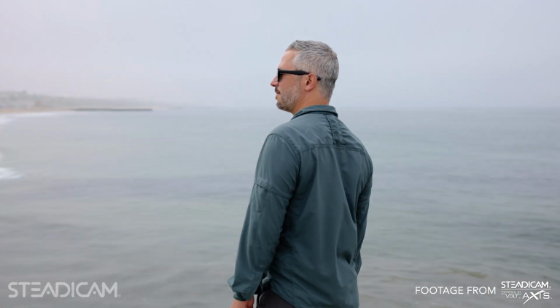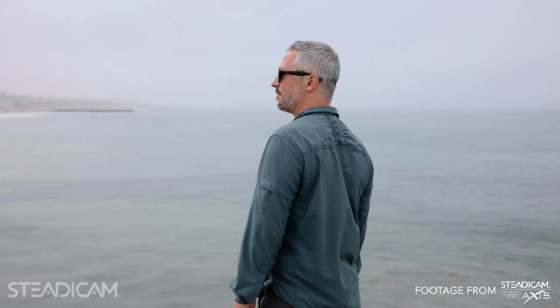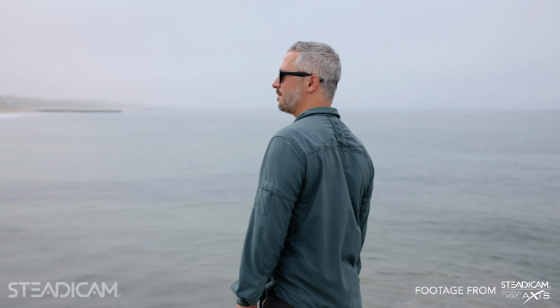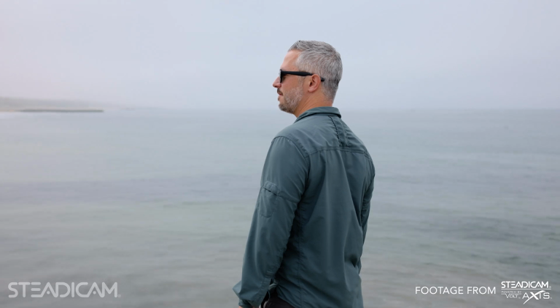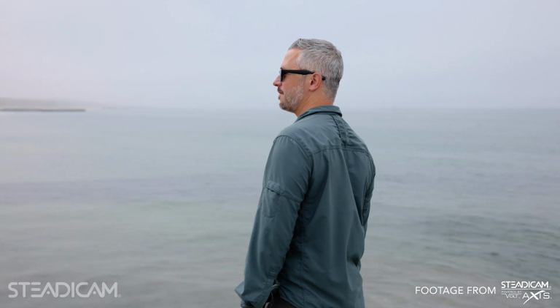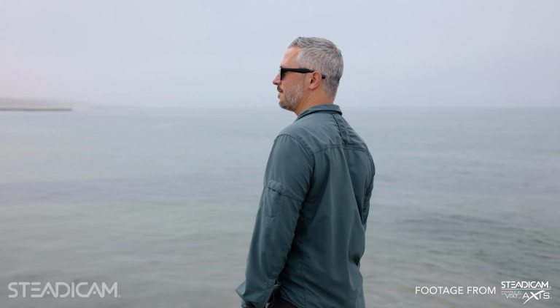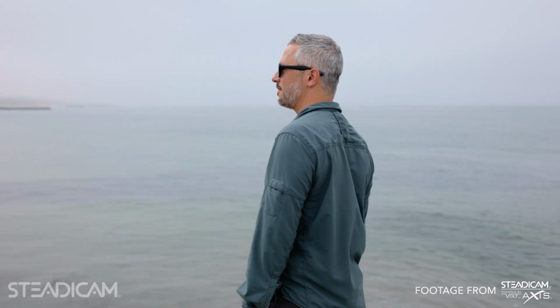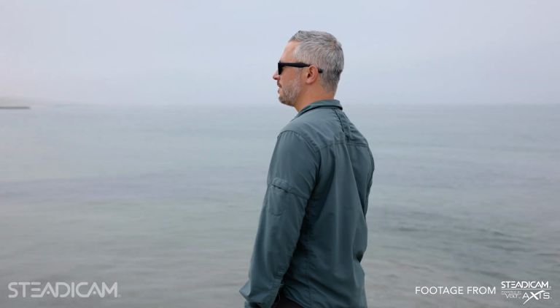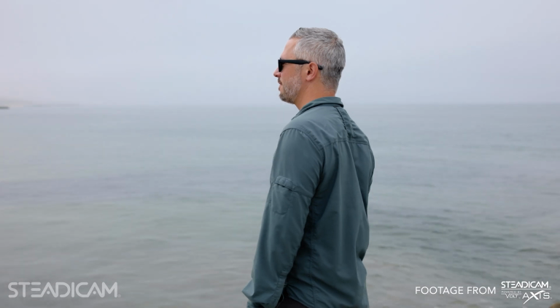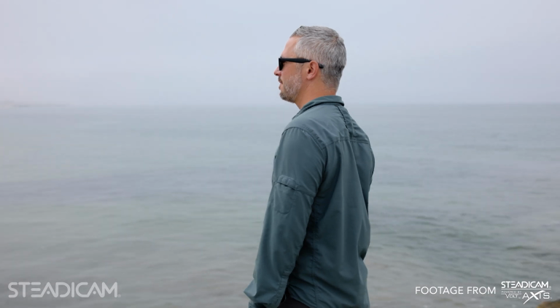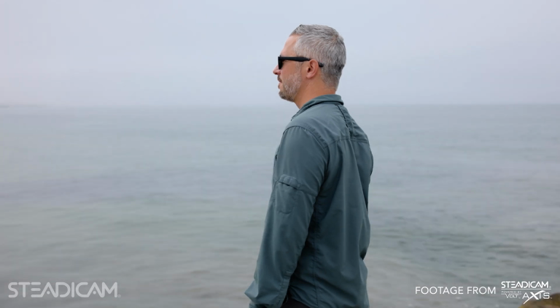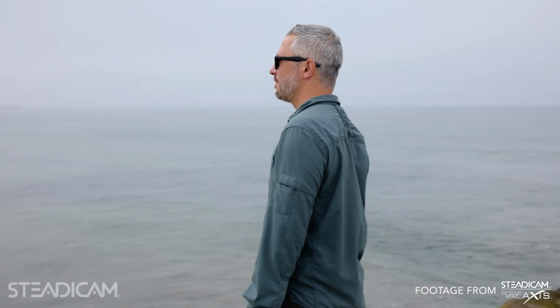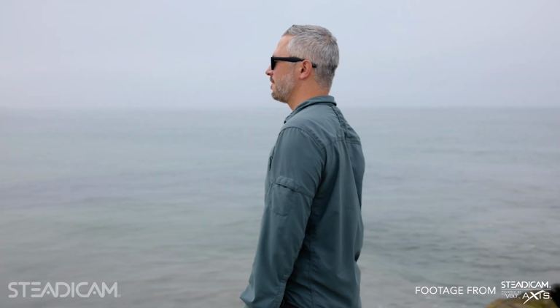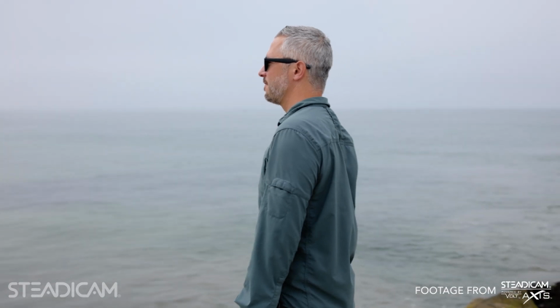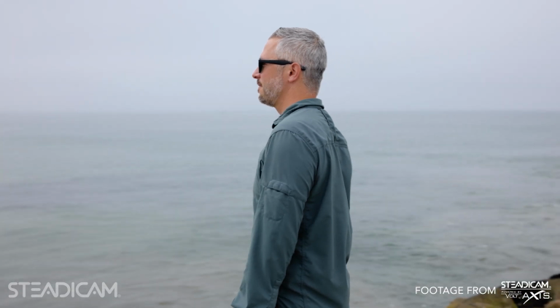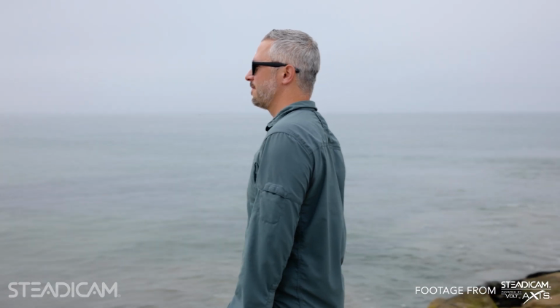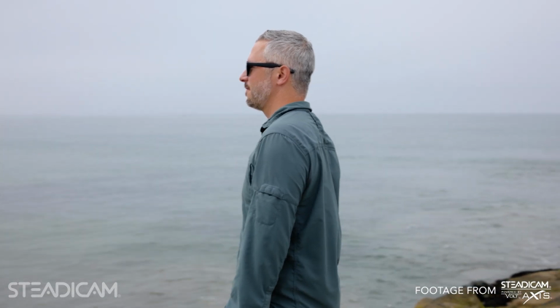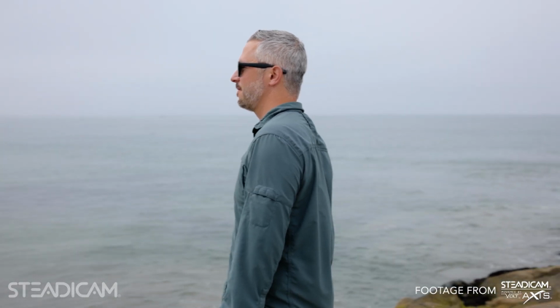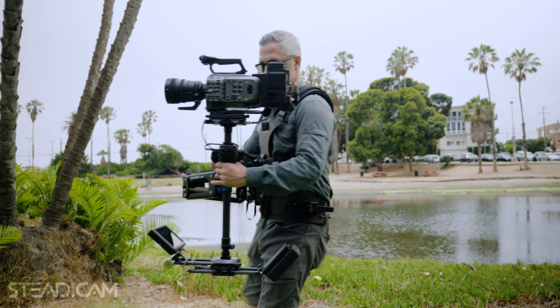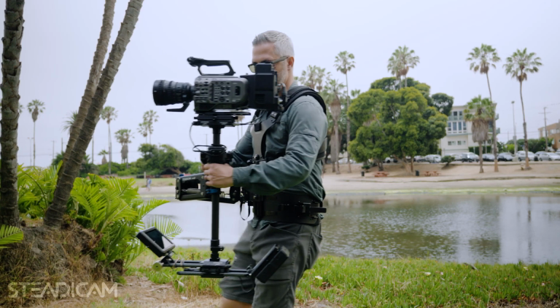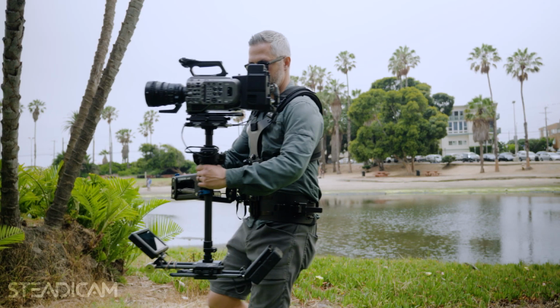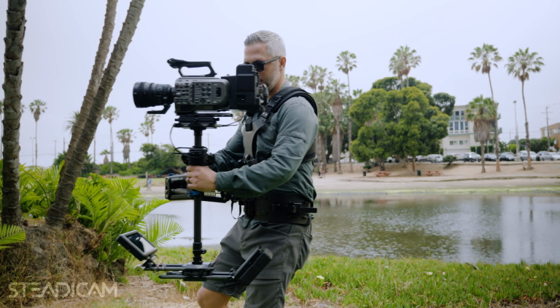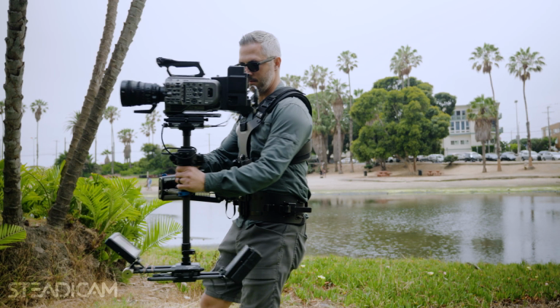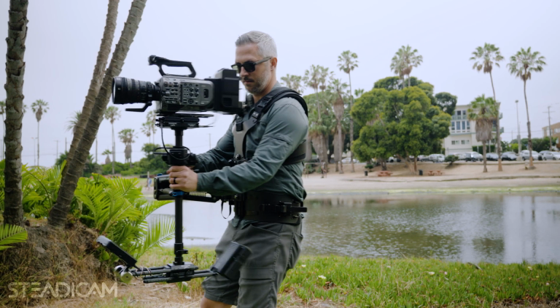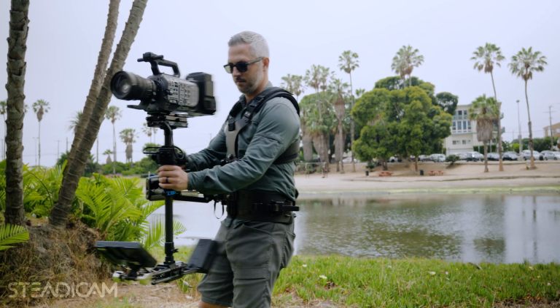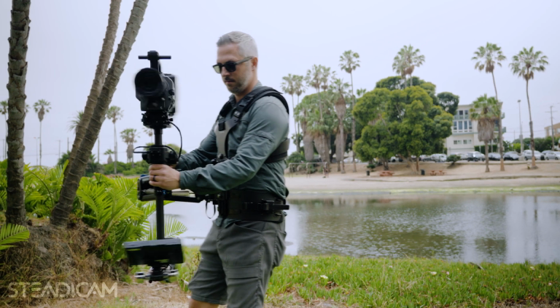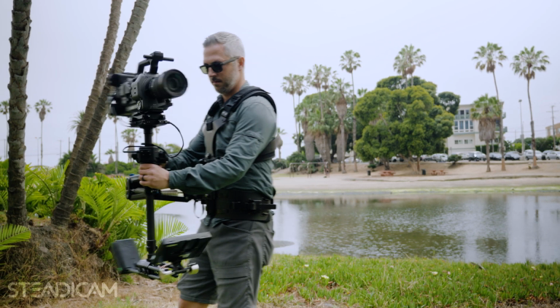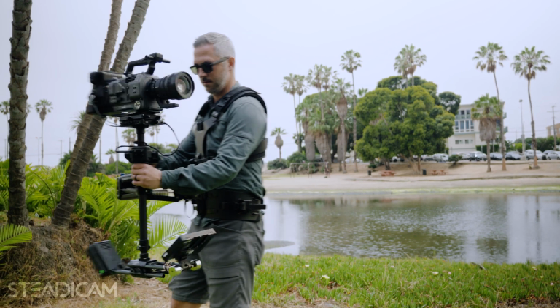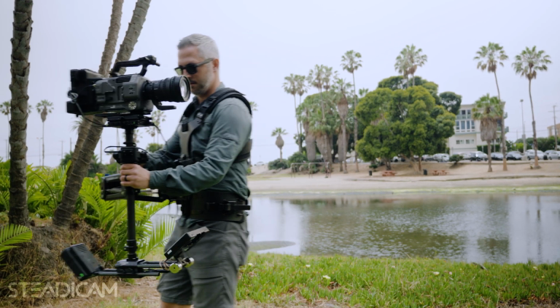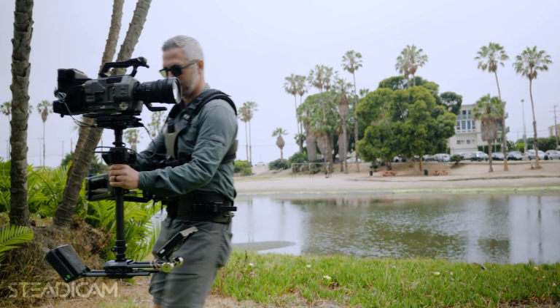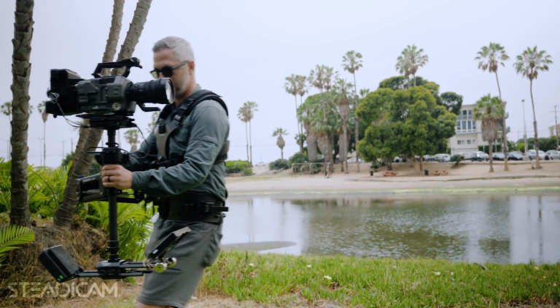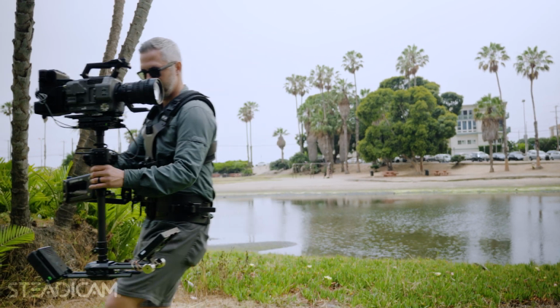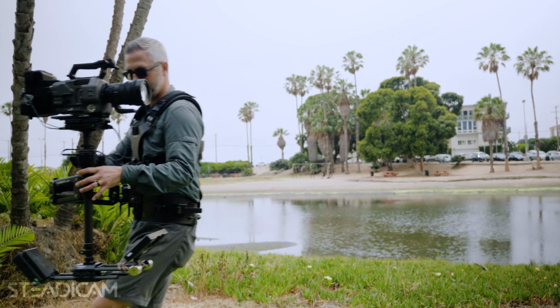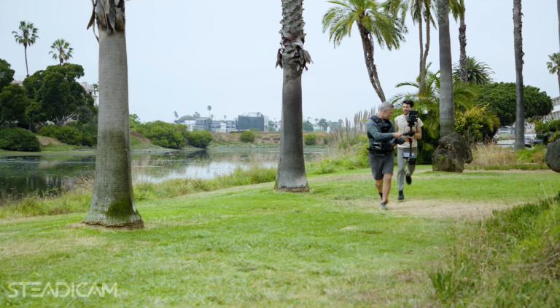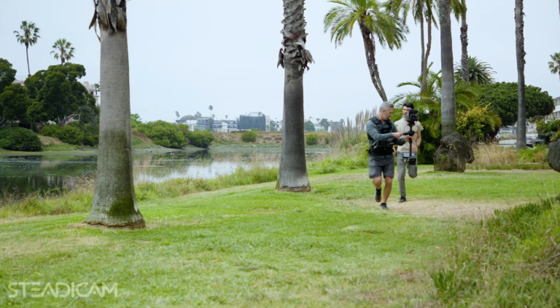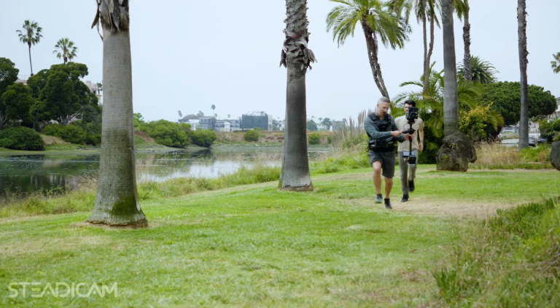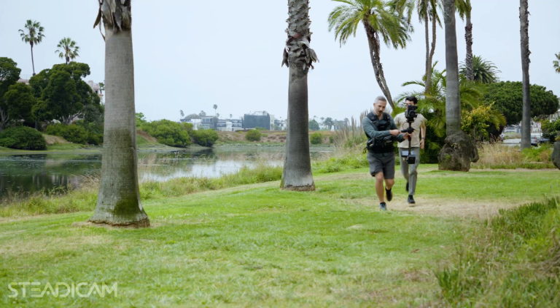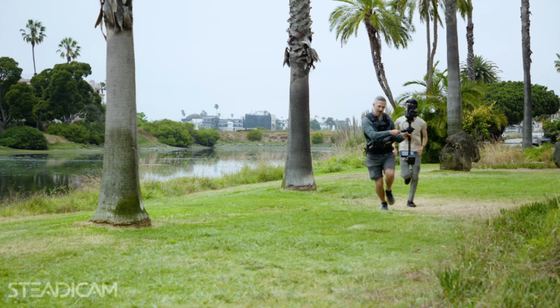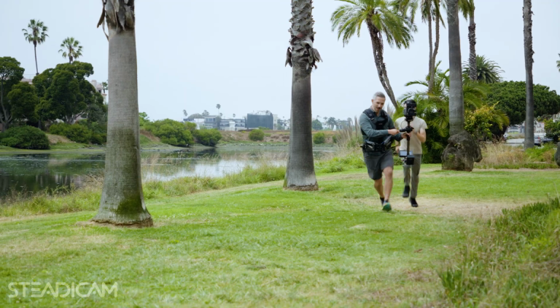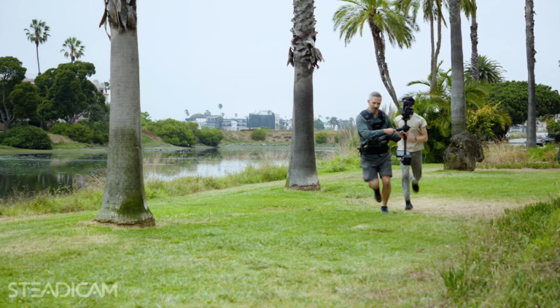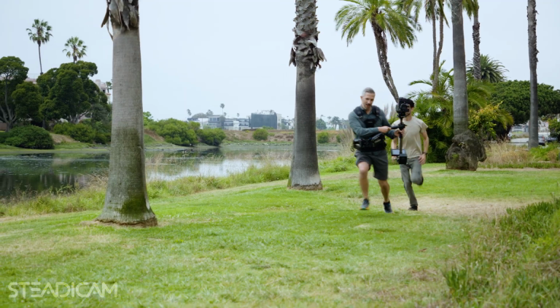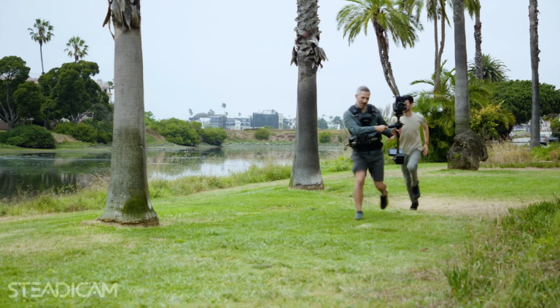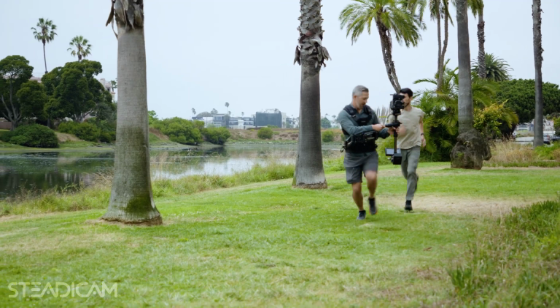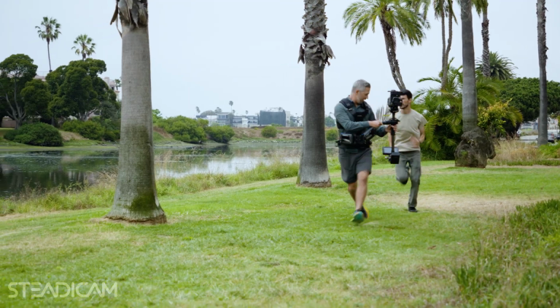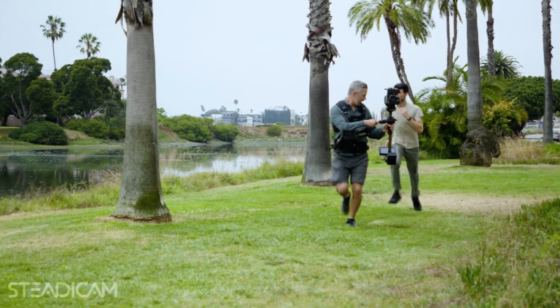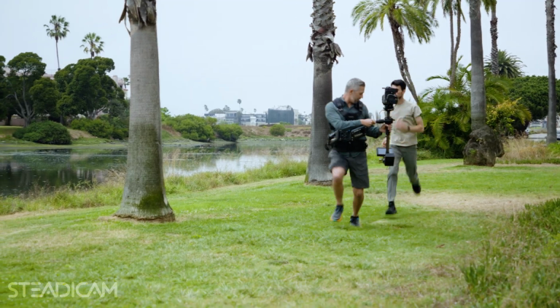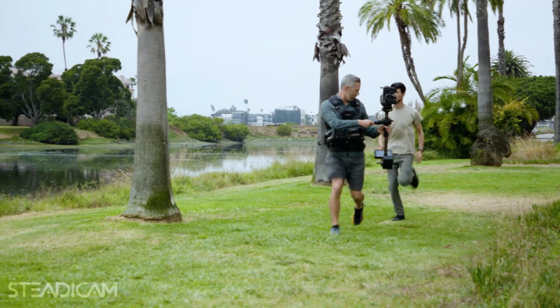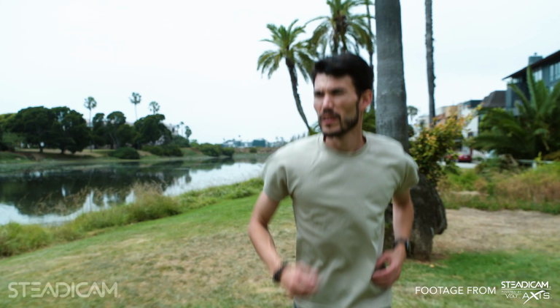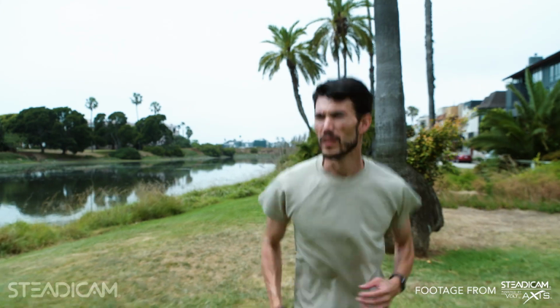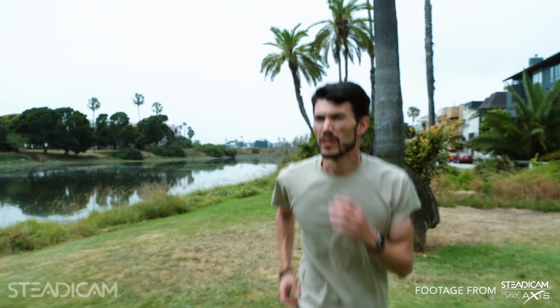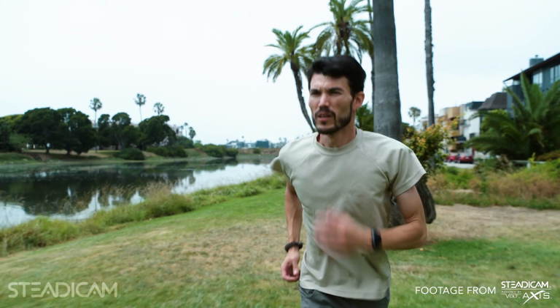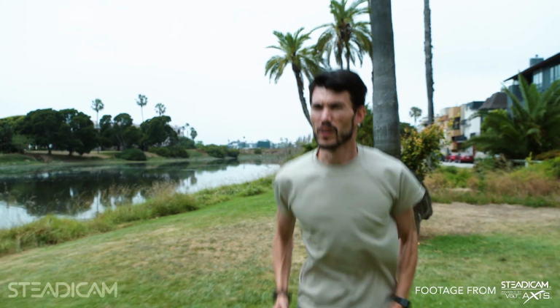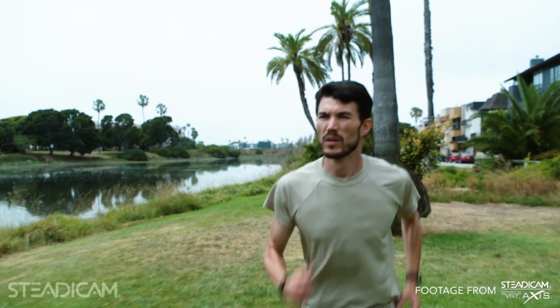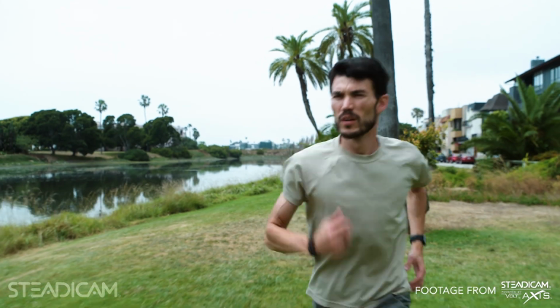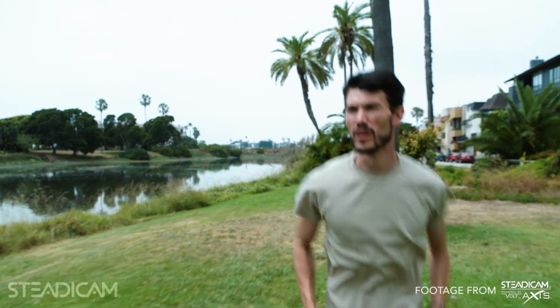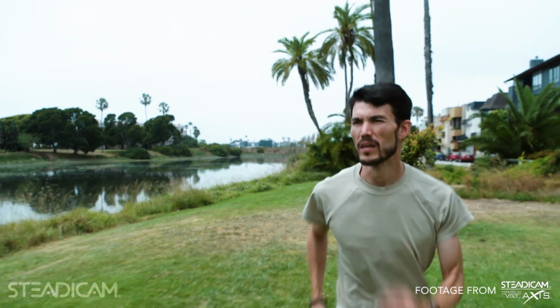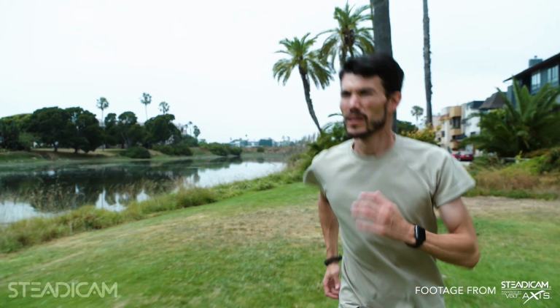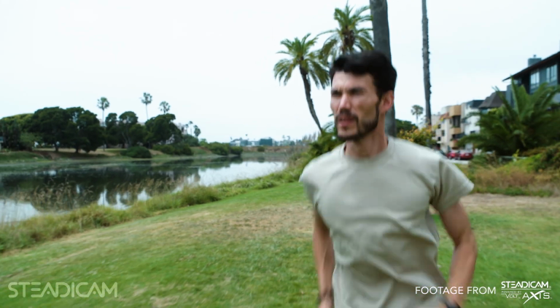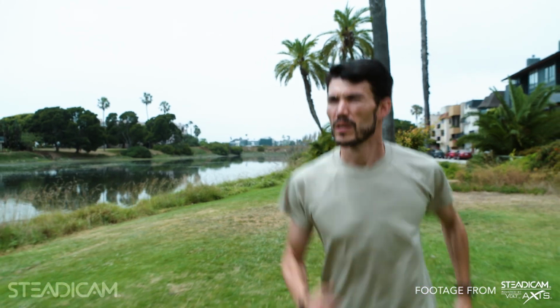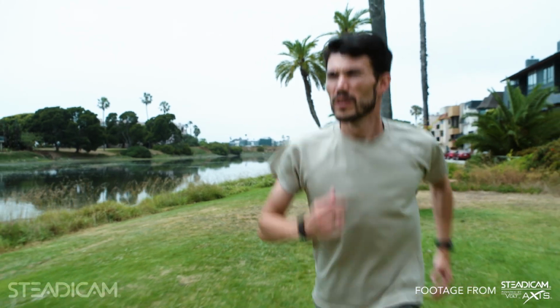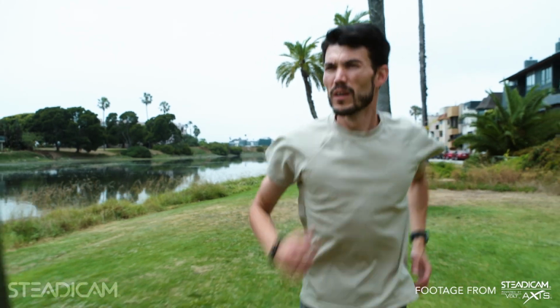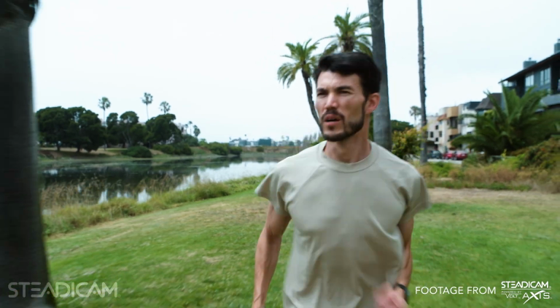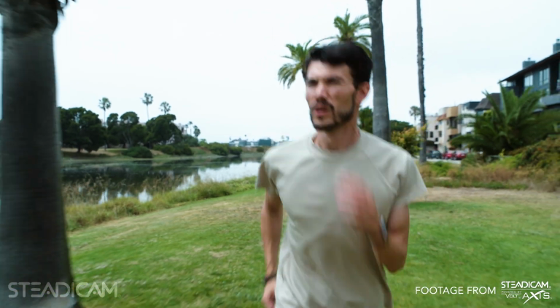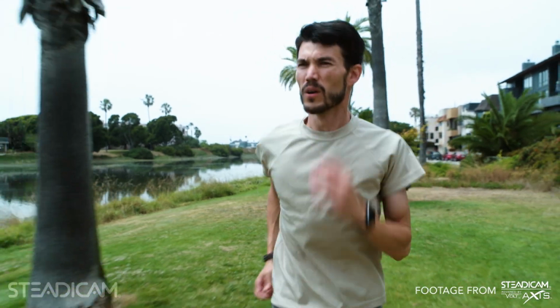For the very first time, we have a smaller rig that can truly rival the stability of a full, high-end system.